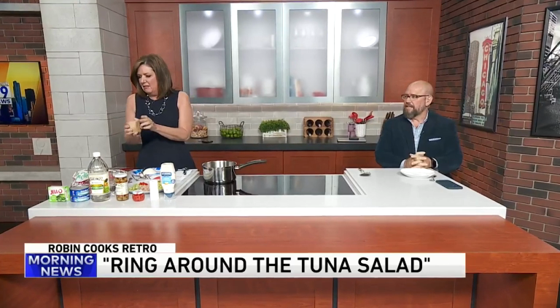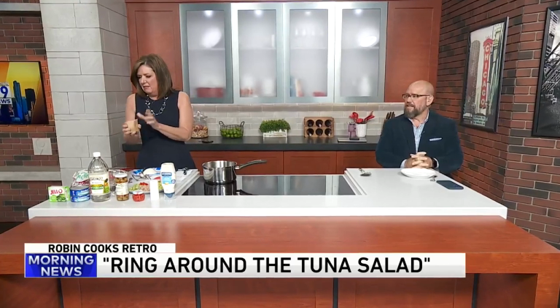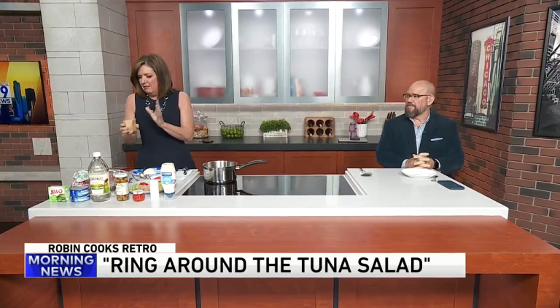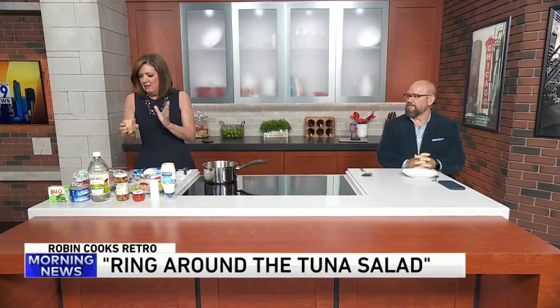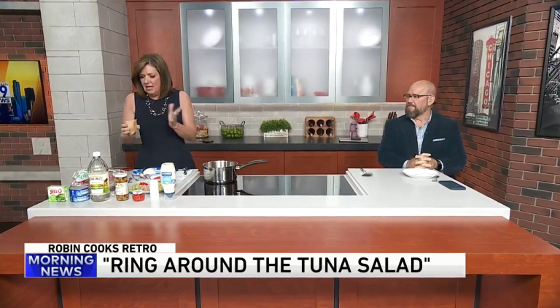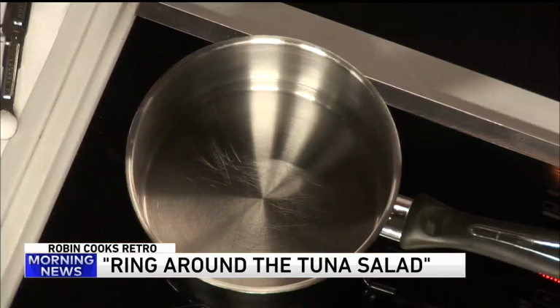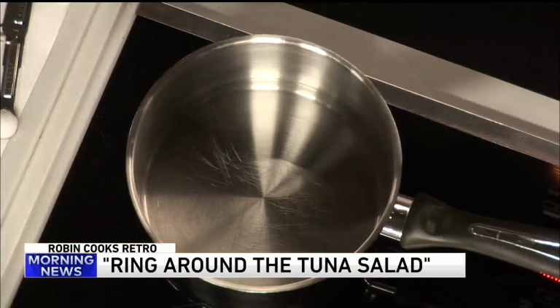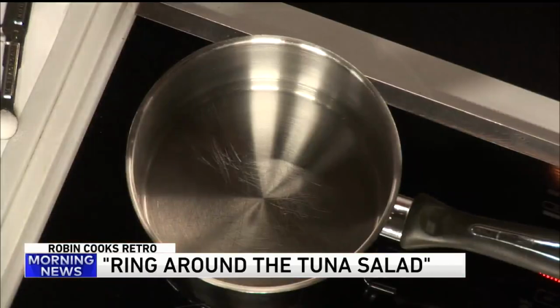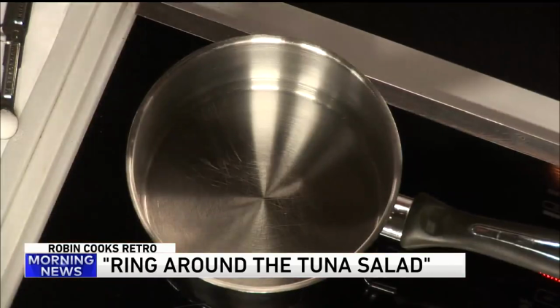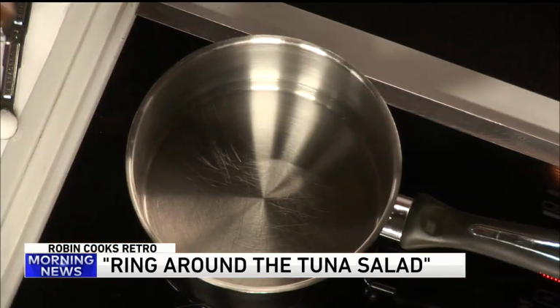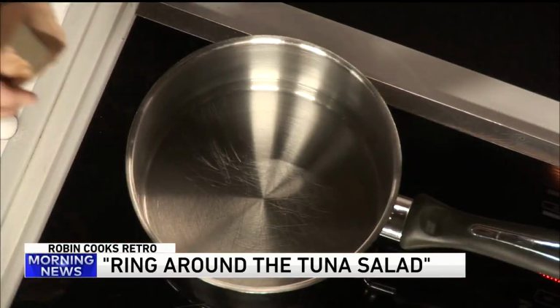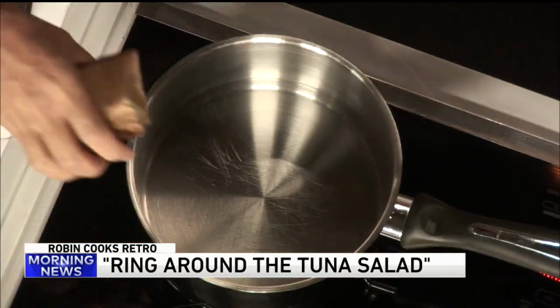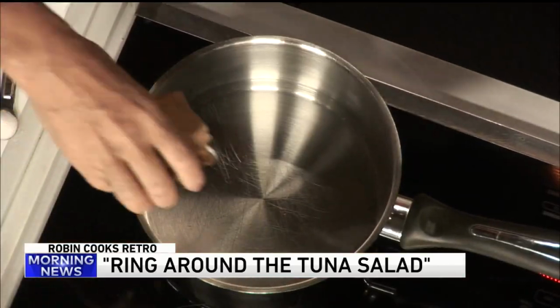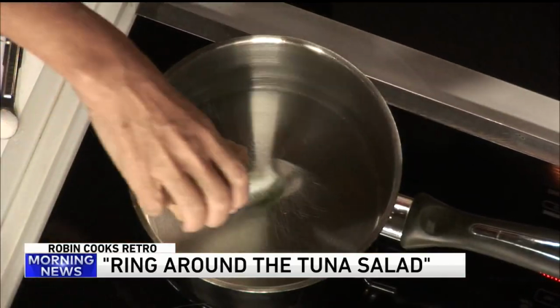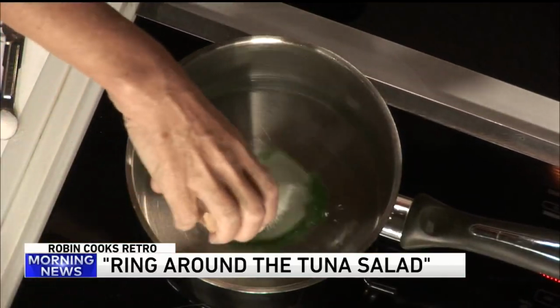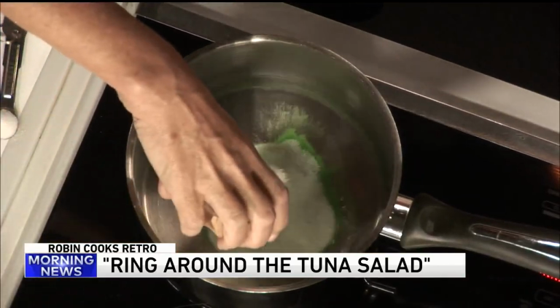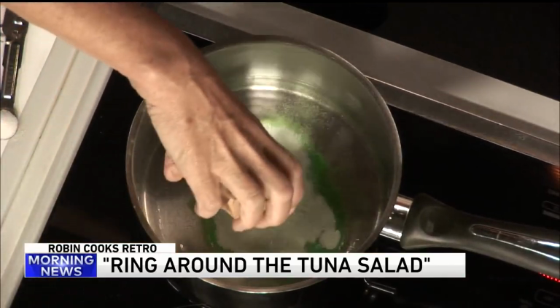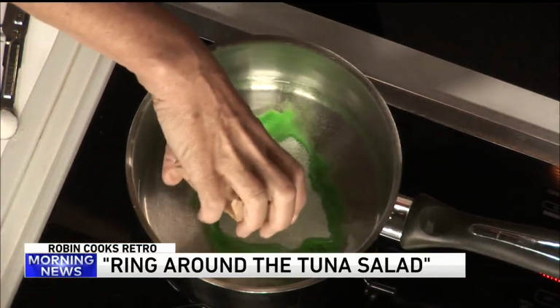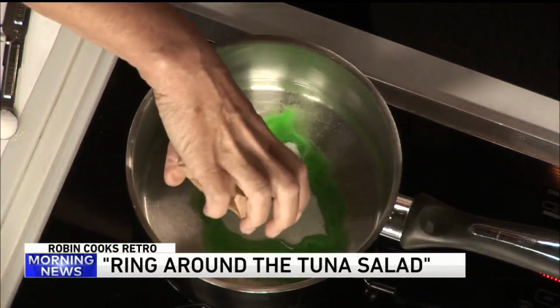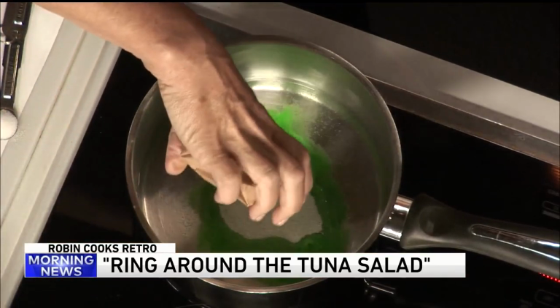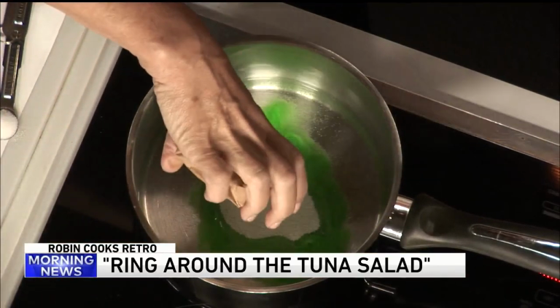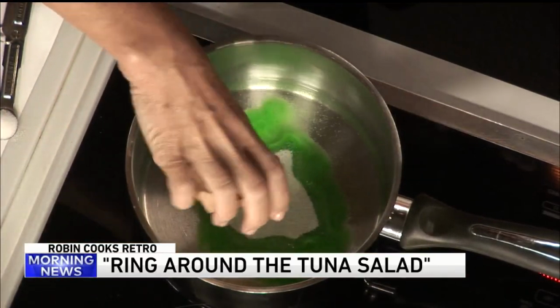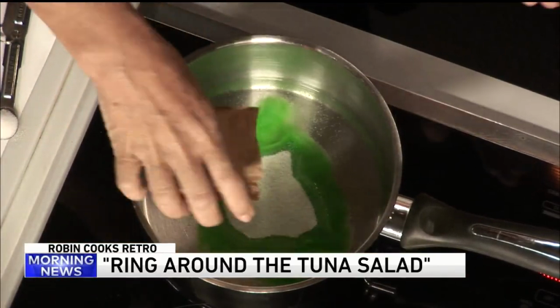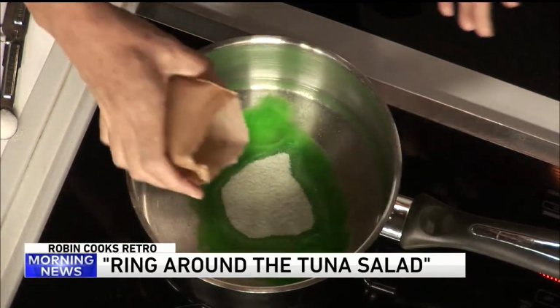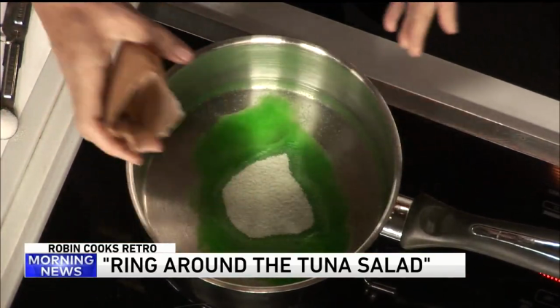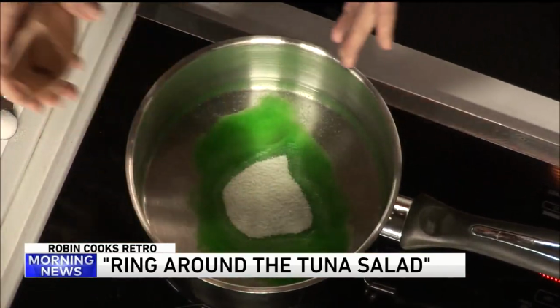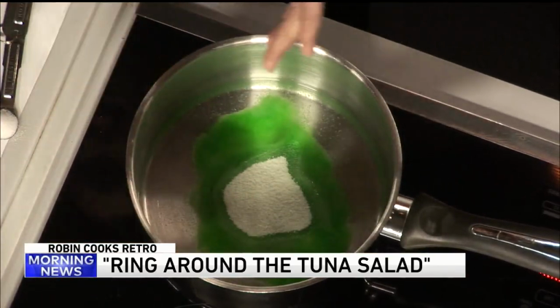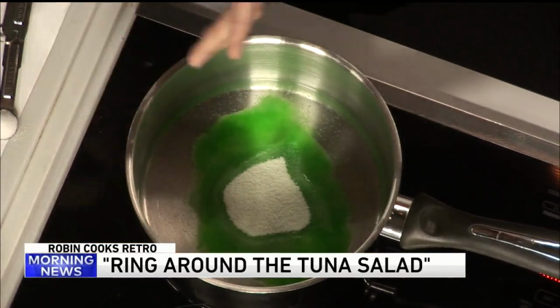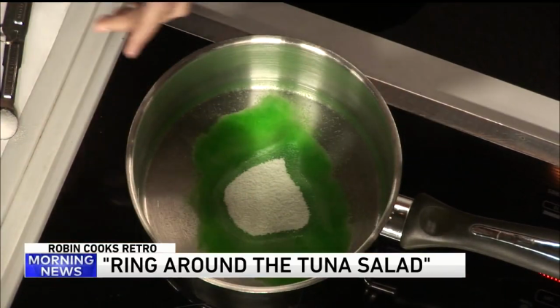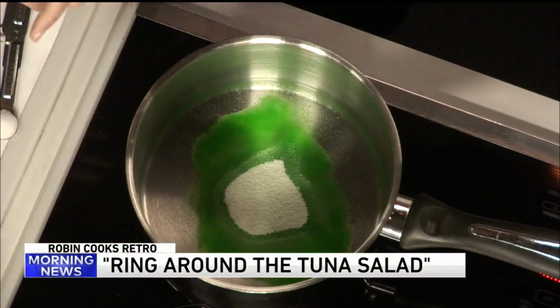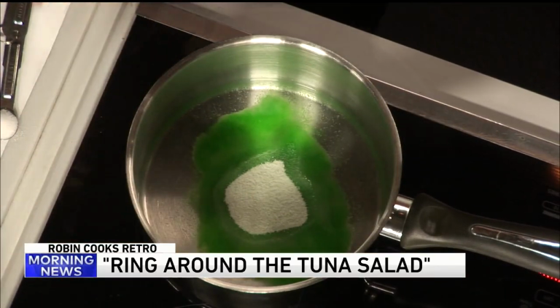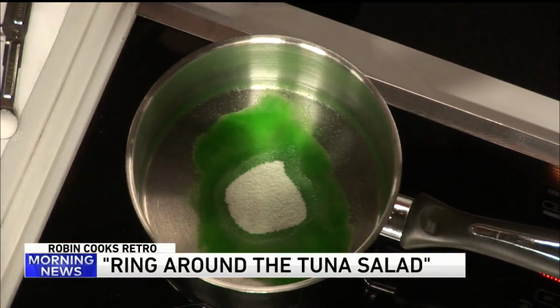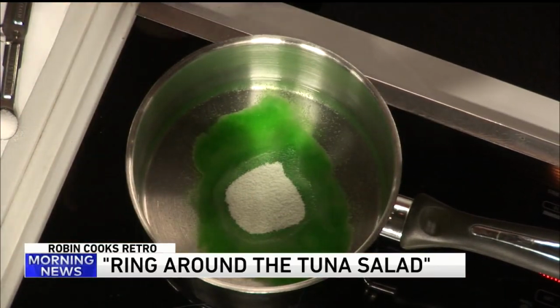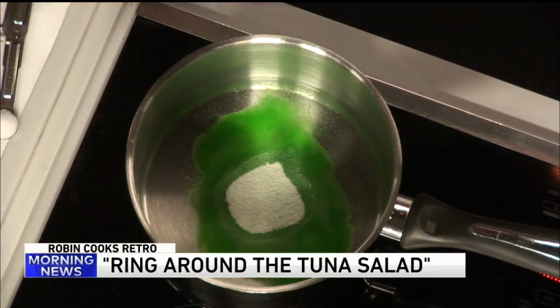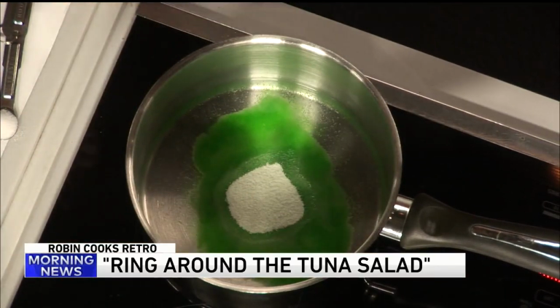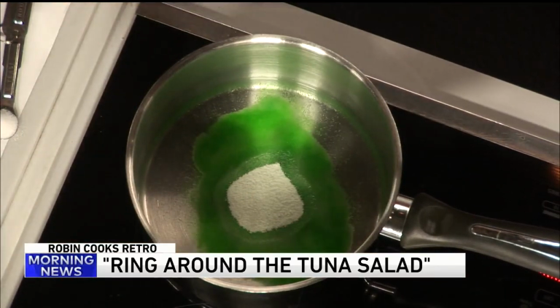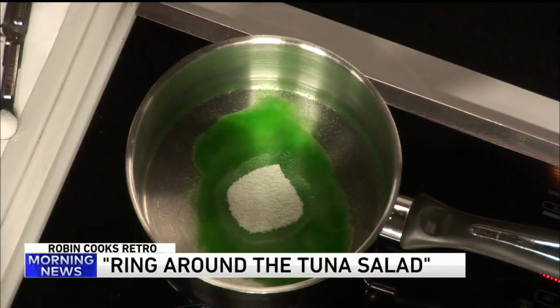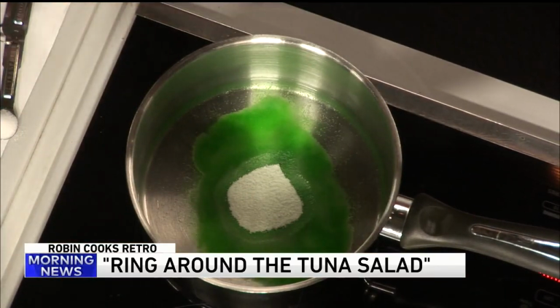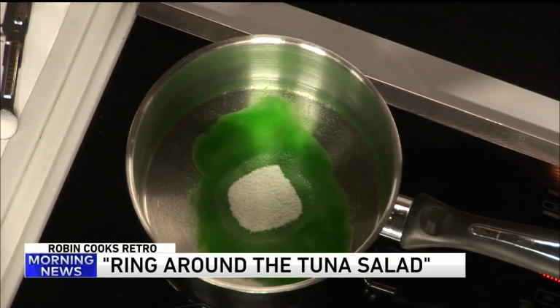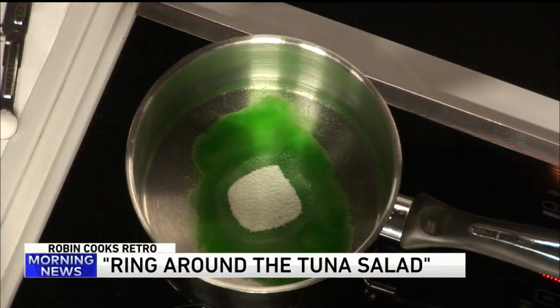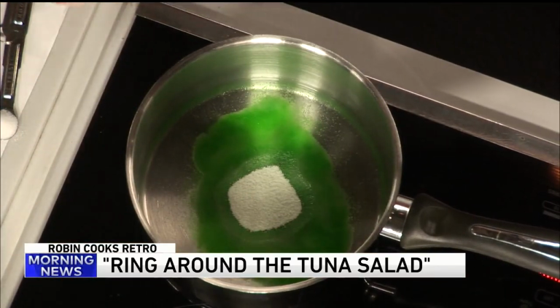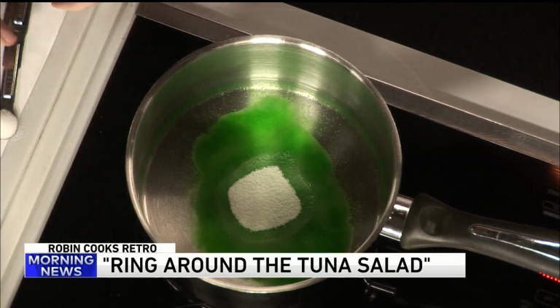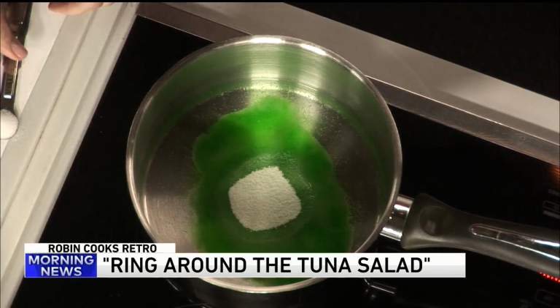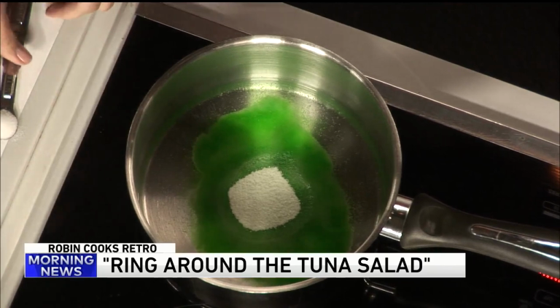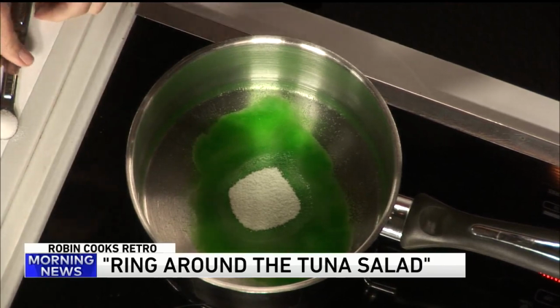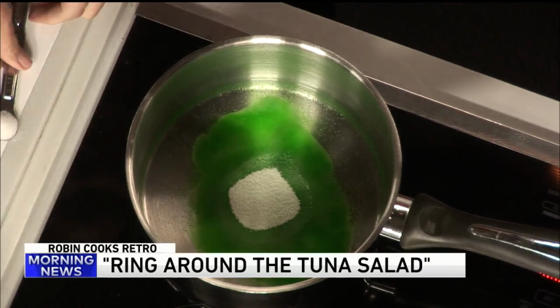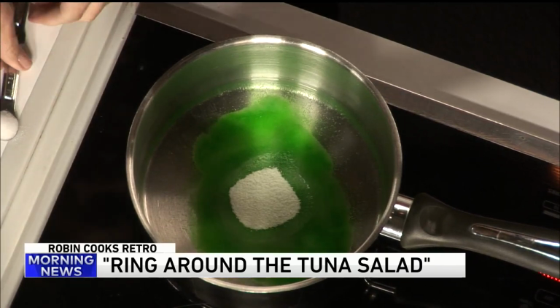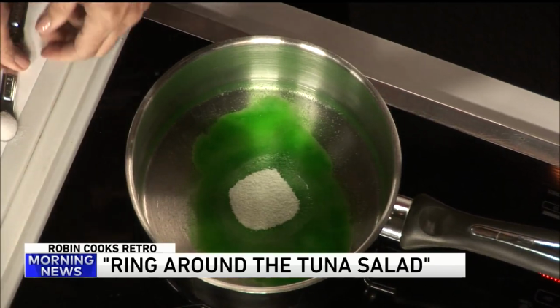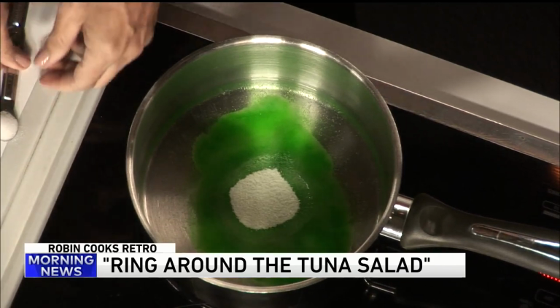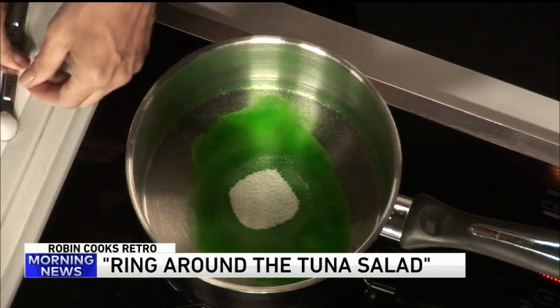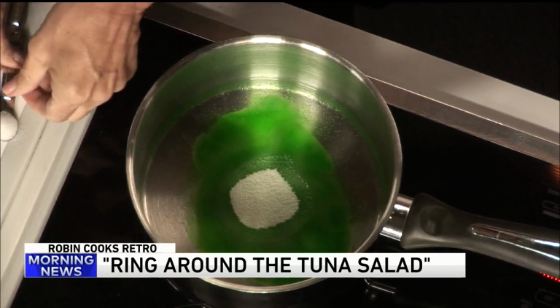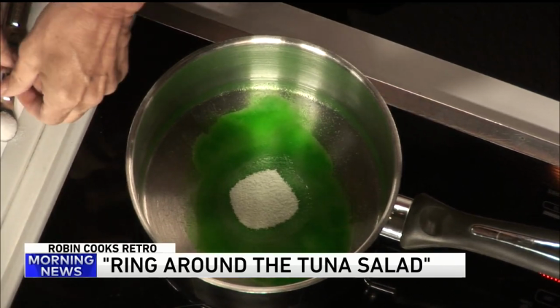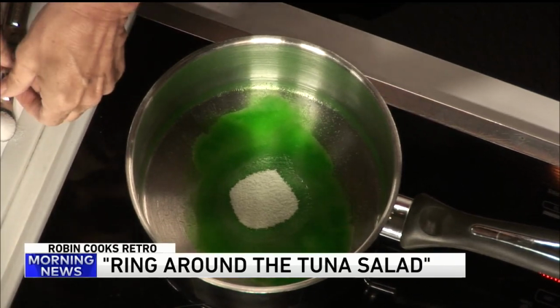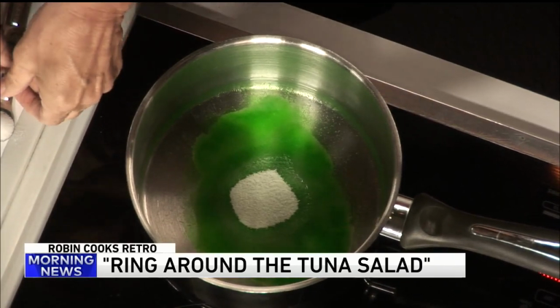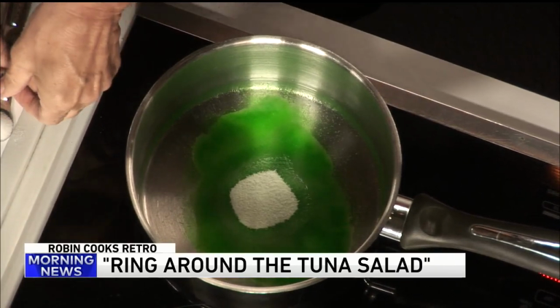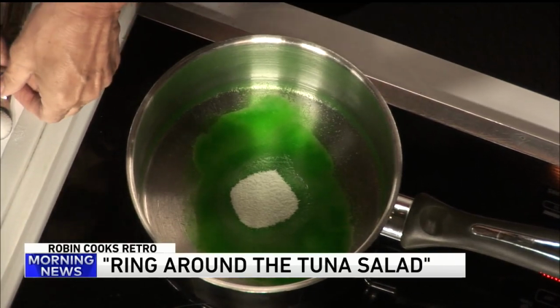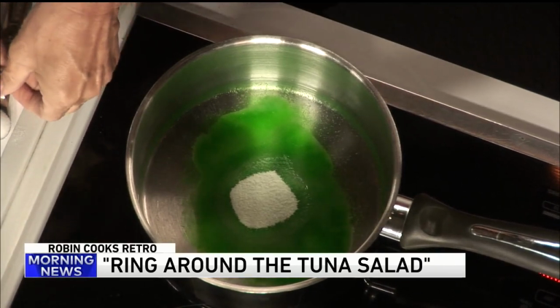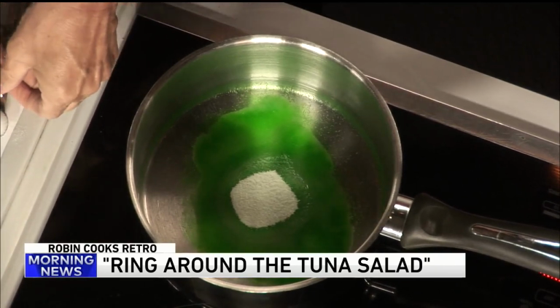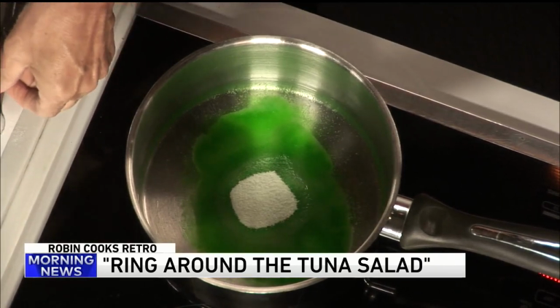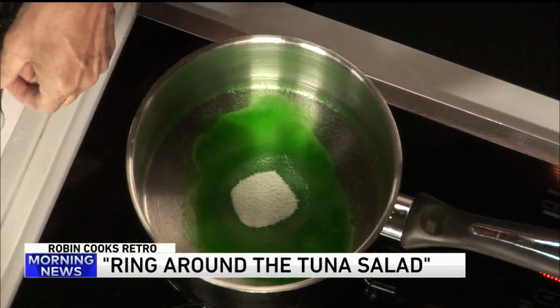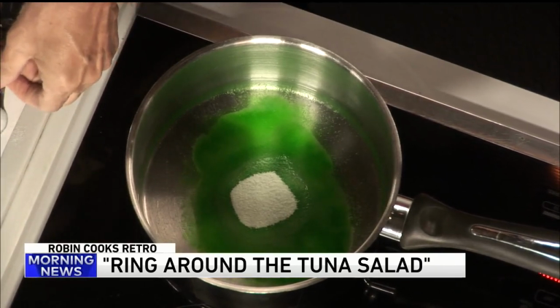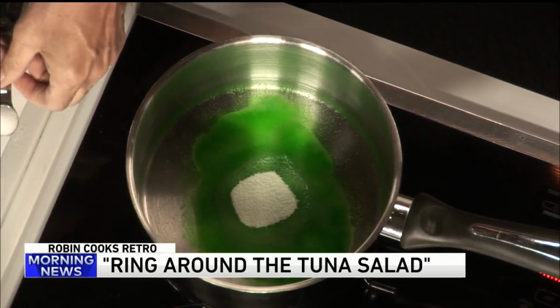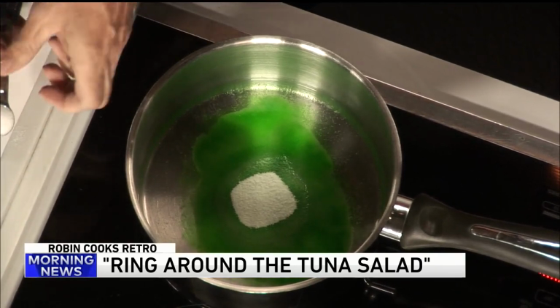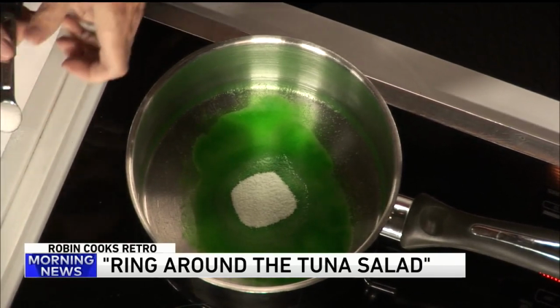Jell-O. You put that in the water. That's good. Look how pretty that is. And then you add a quarter teaspoon of salt.